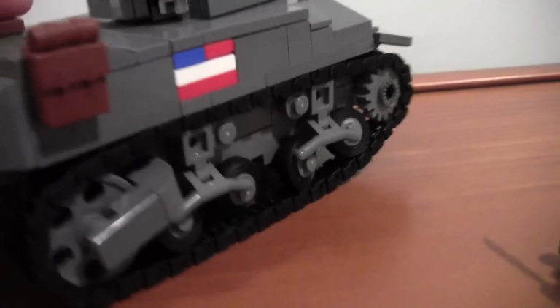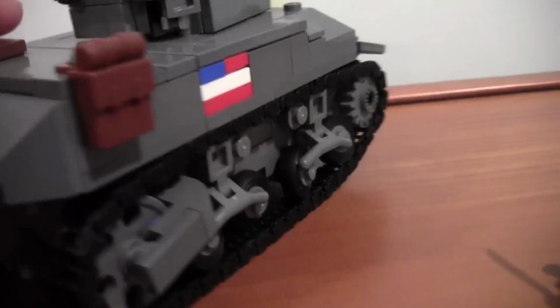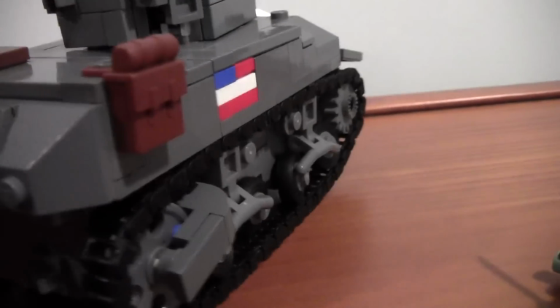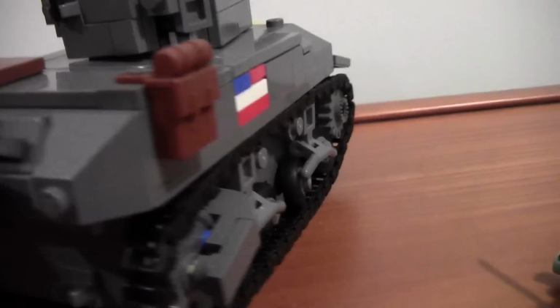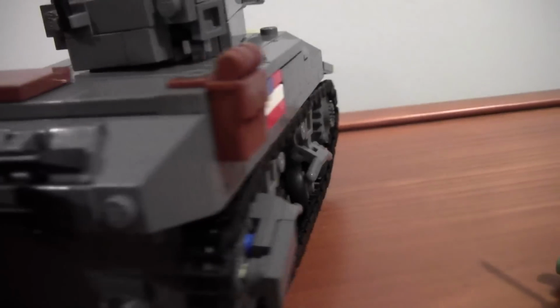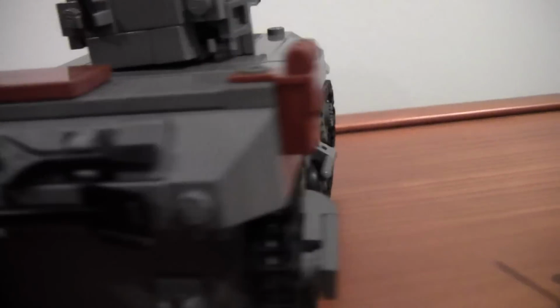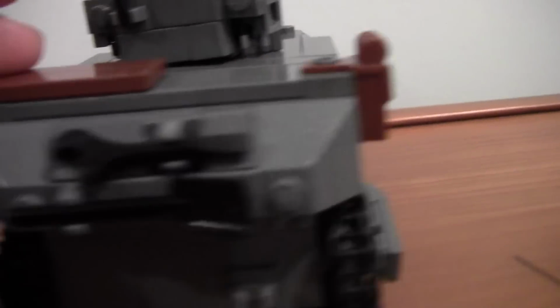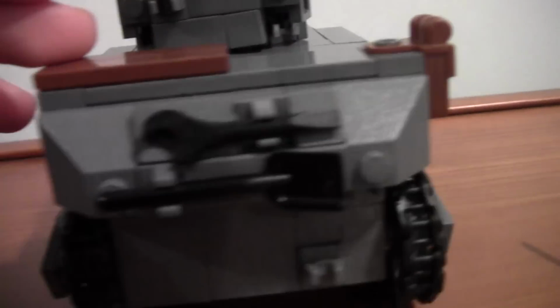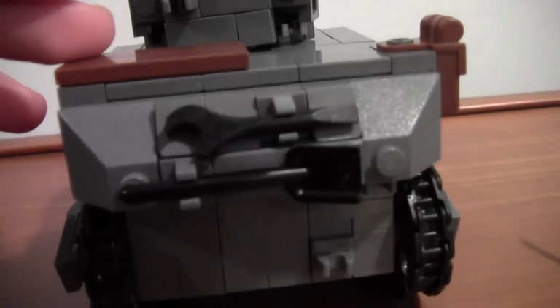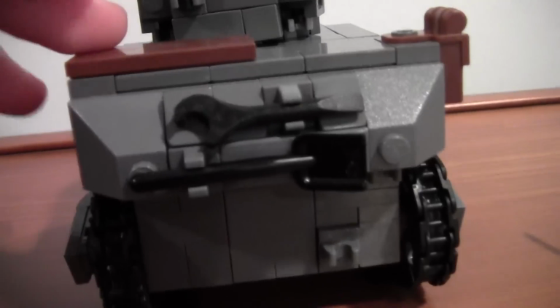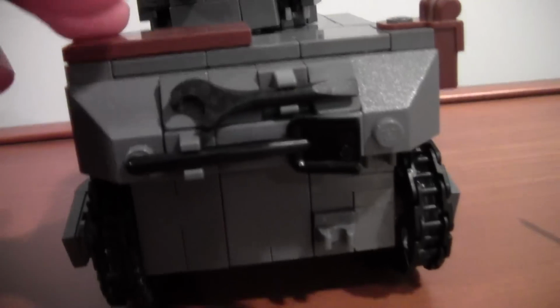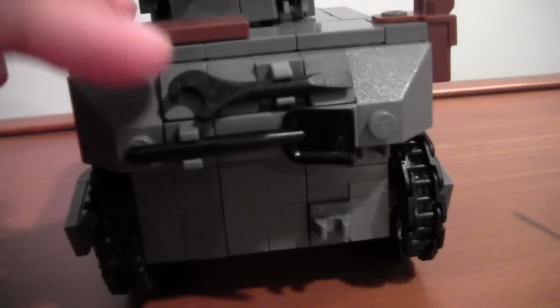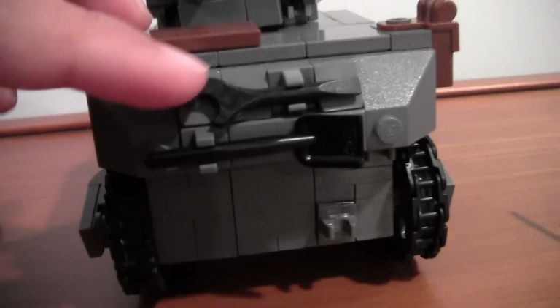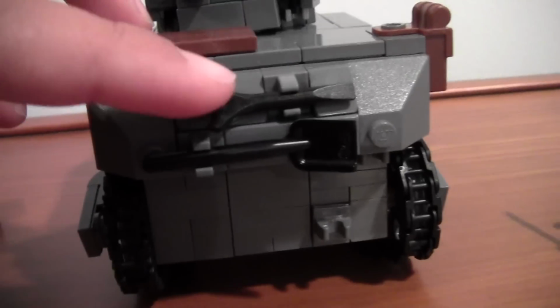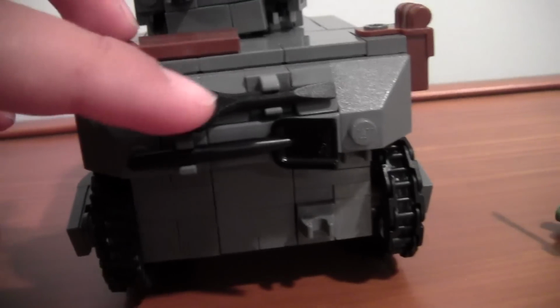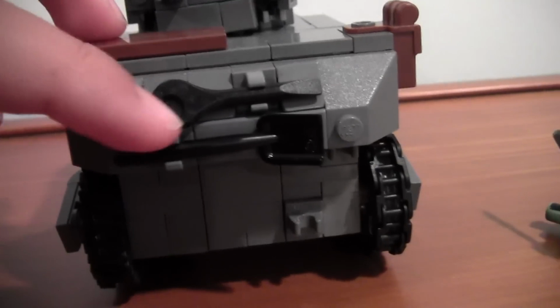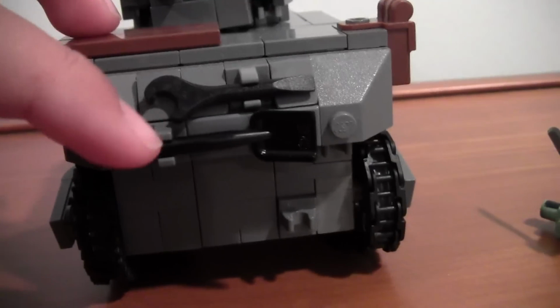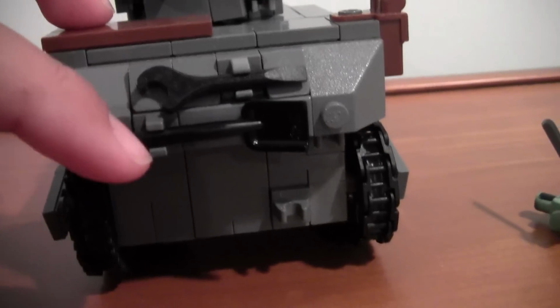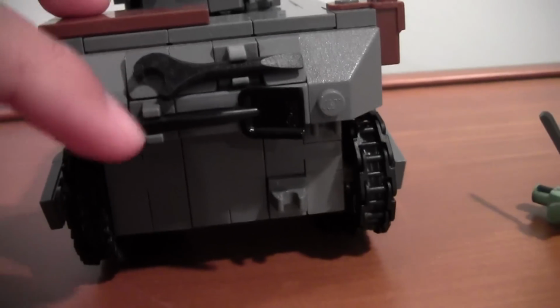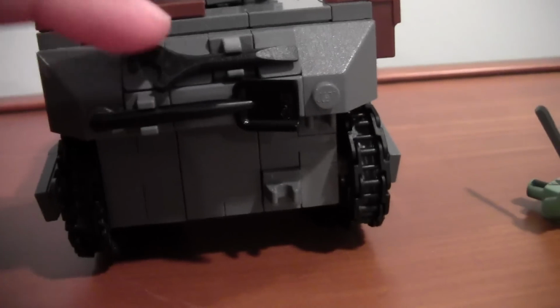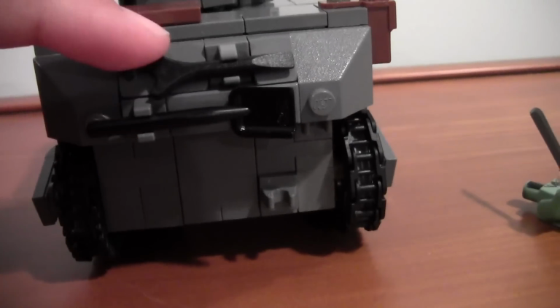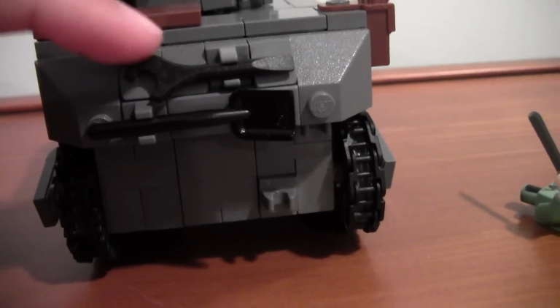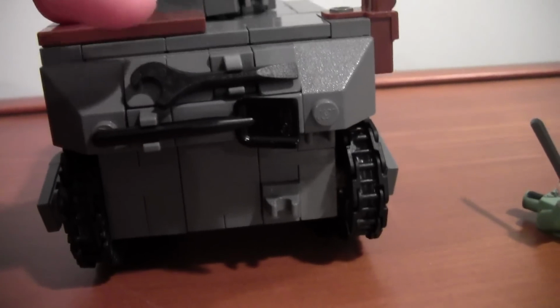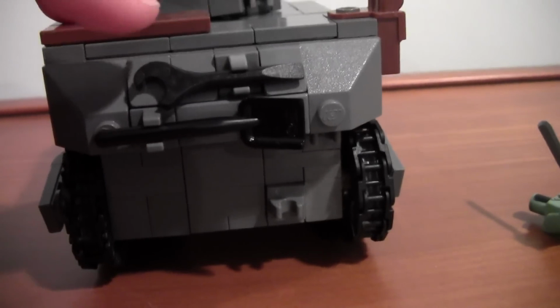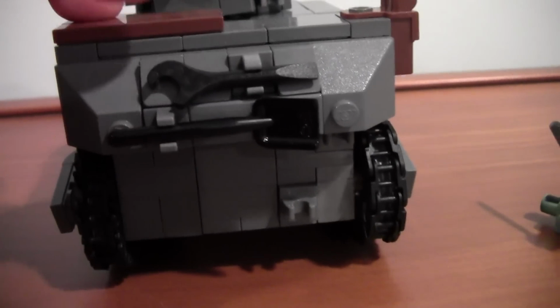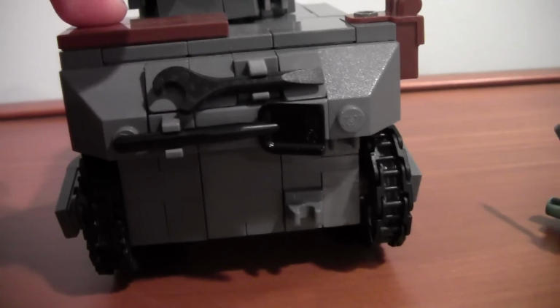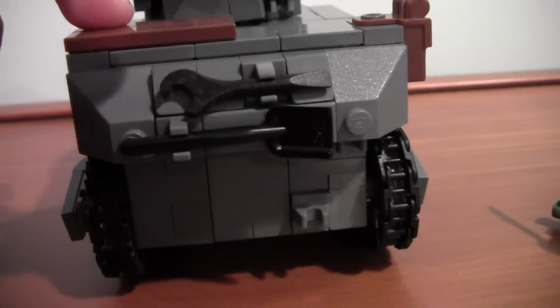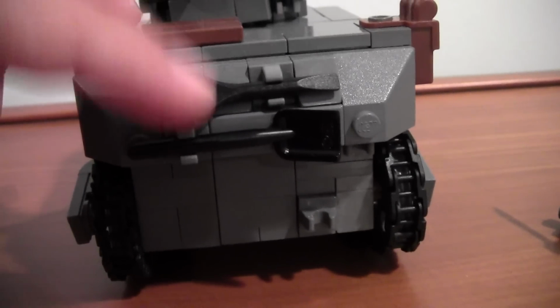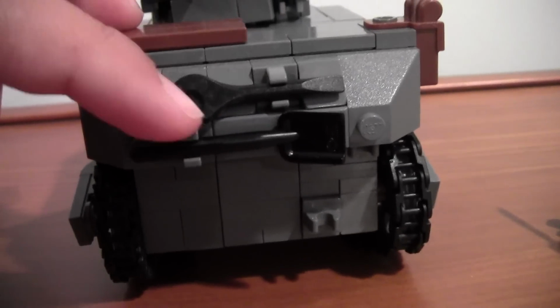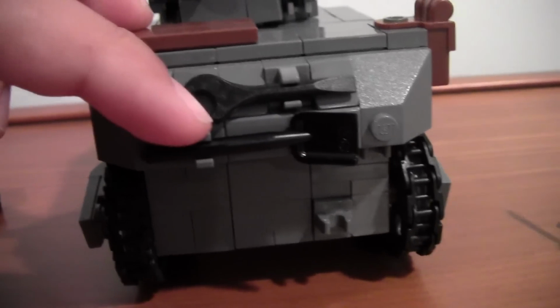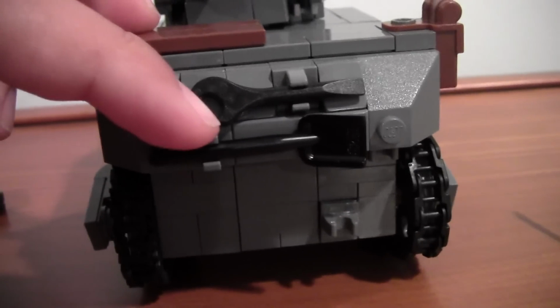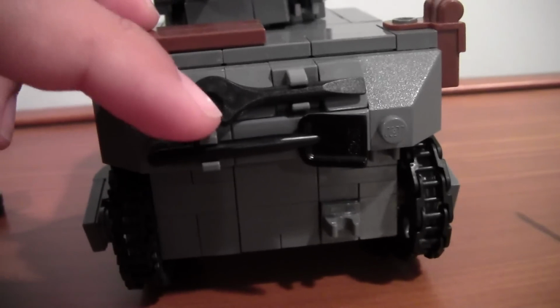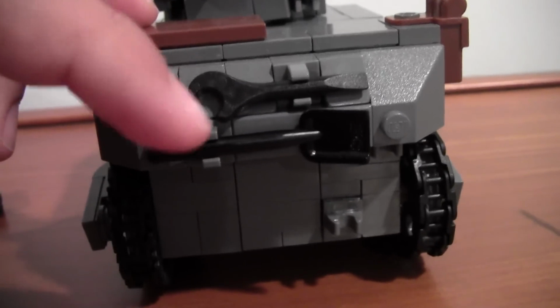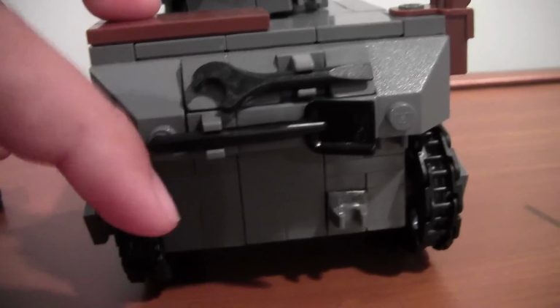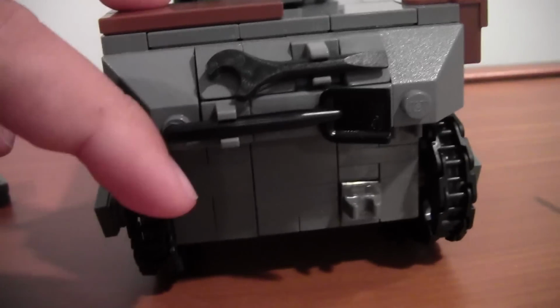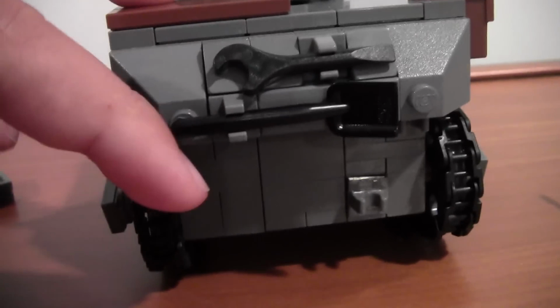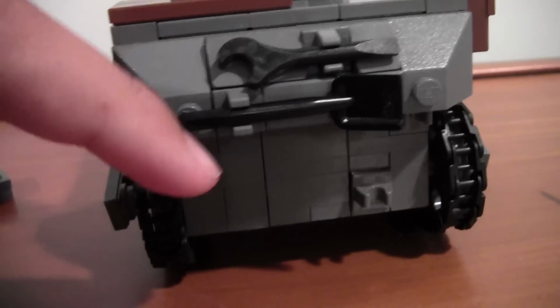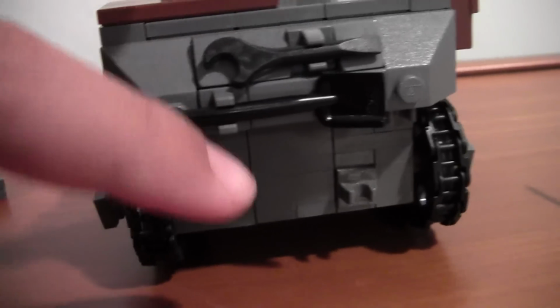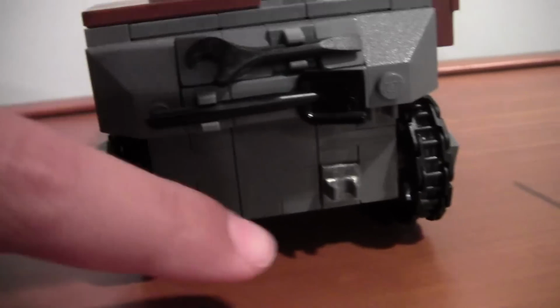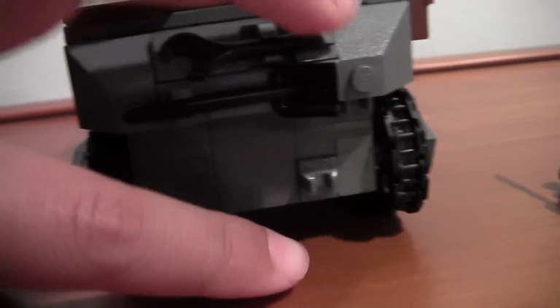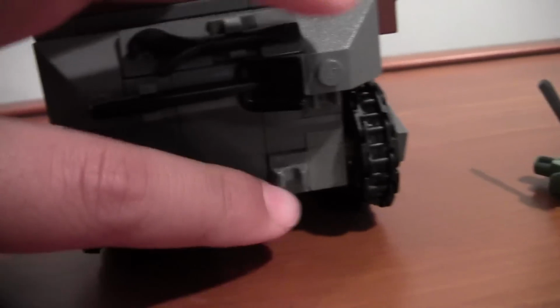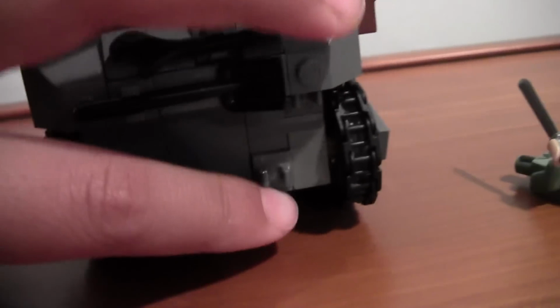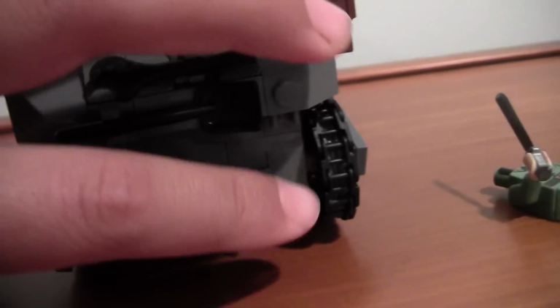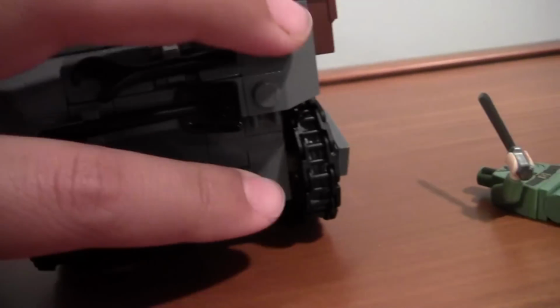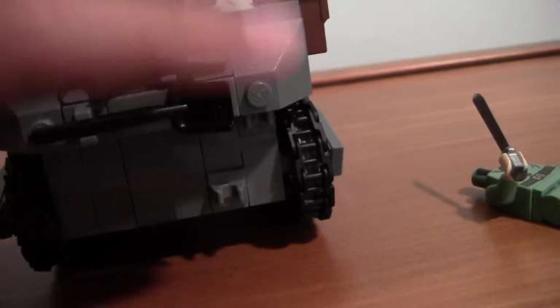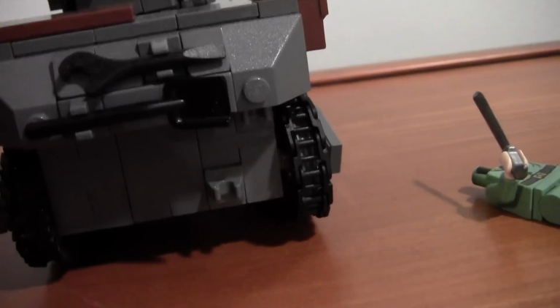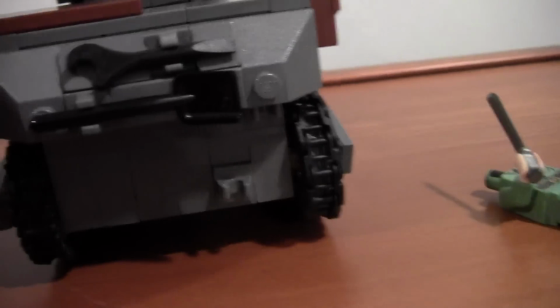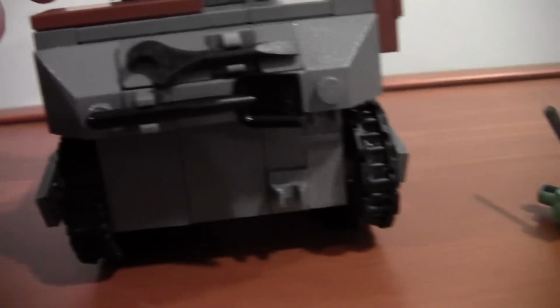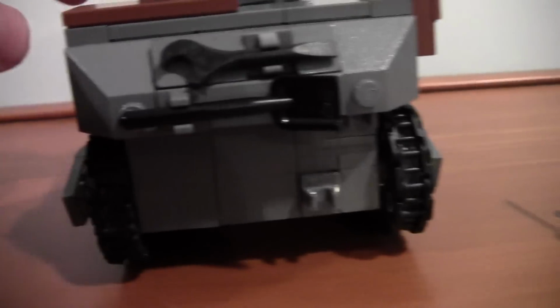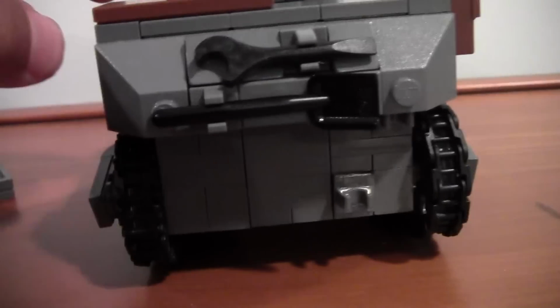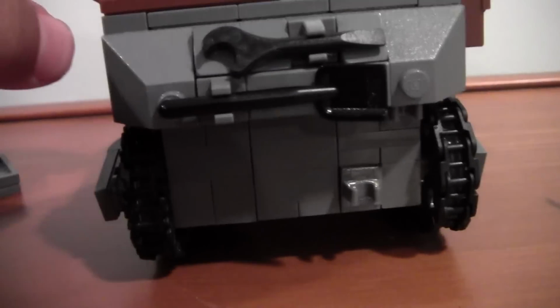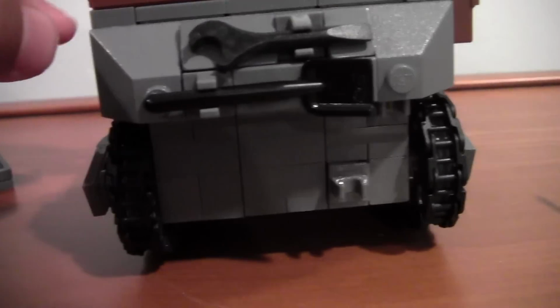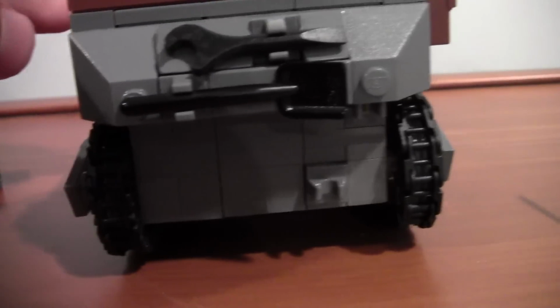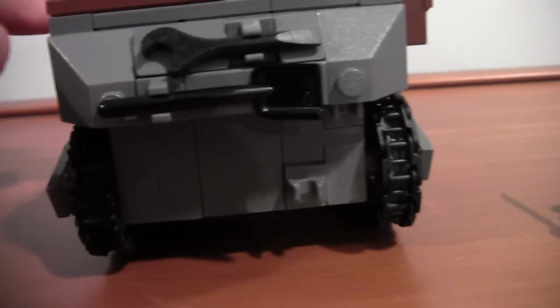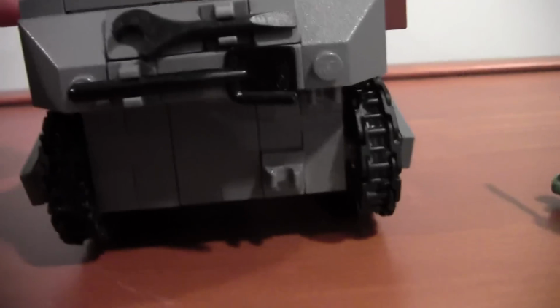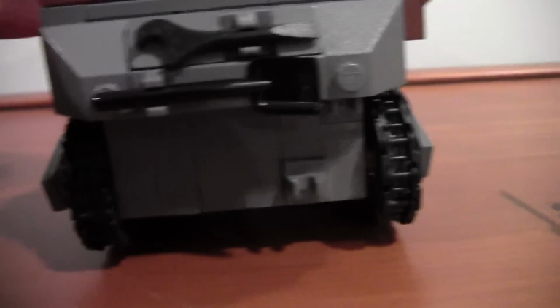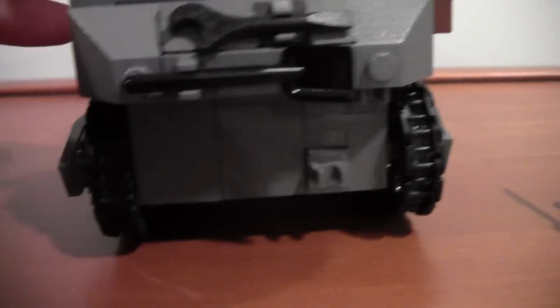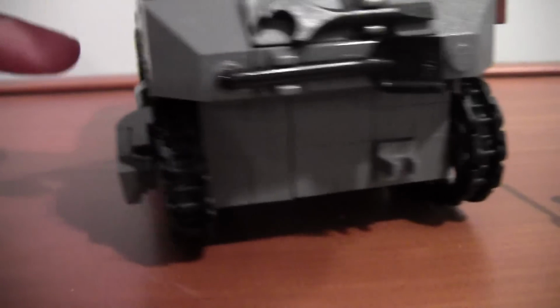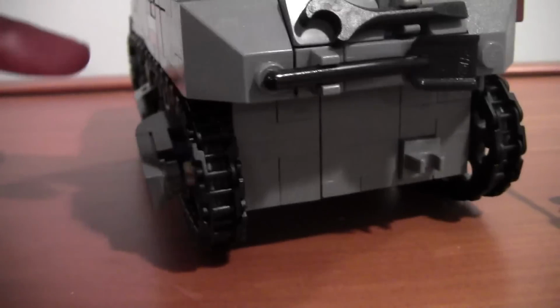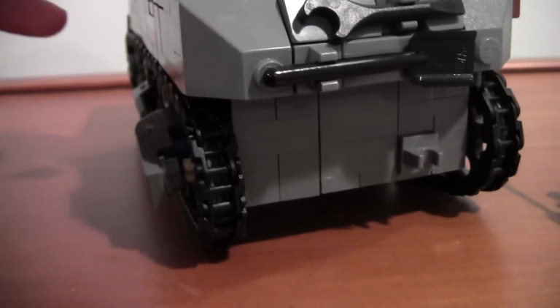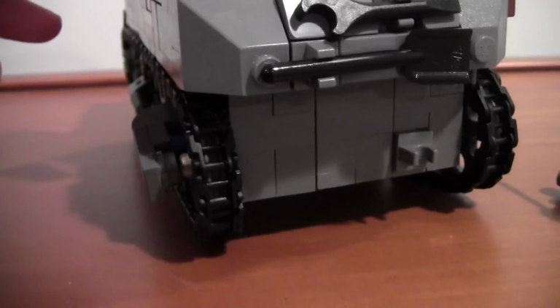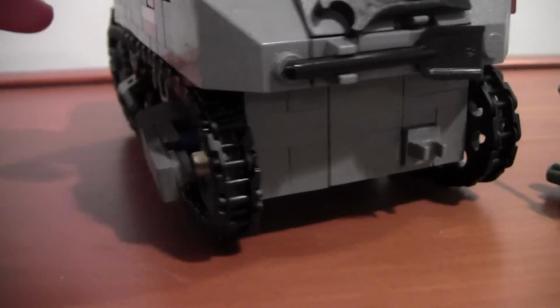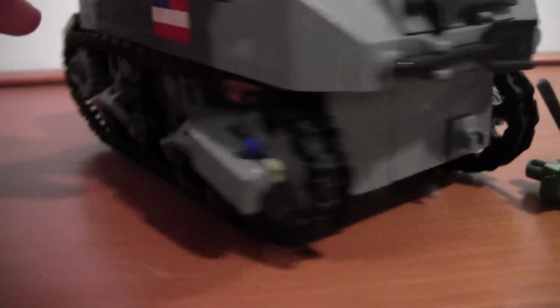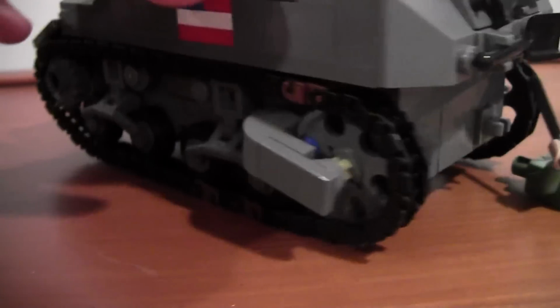The back — we have a wrench, a shovel, and then something can go here. I don't have anything for there yet.